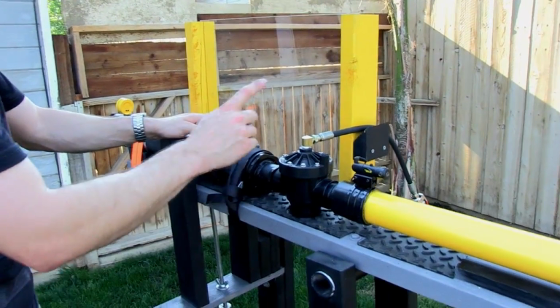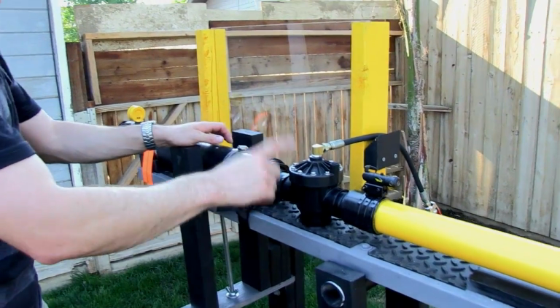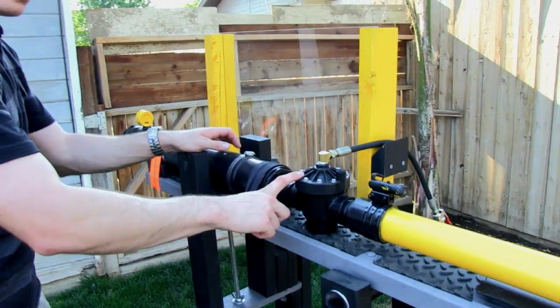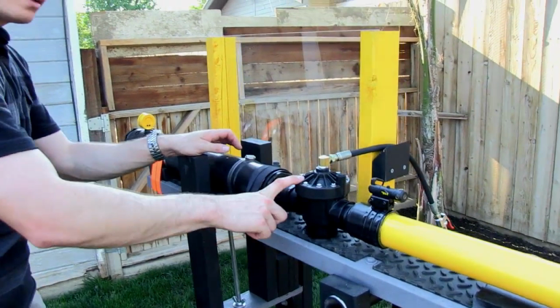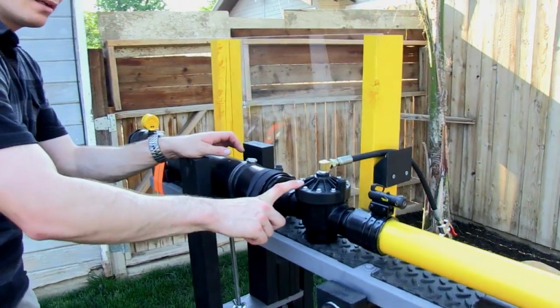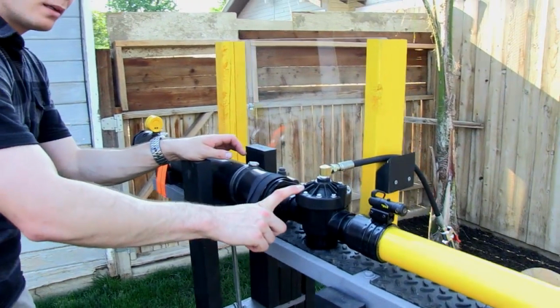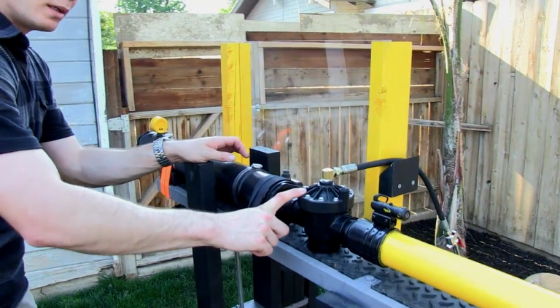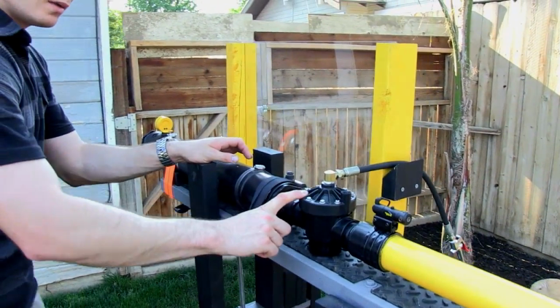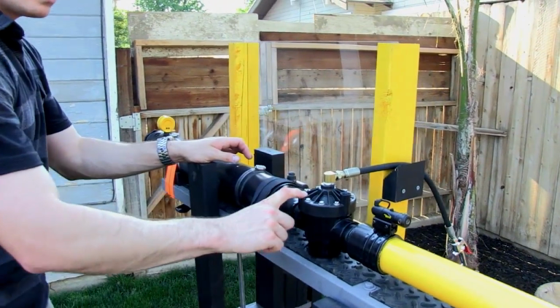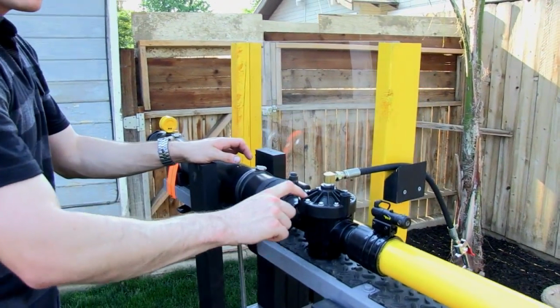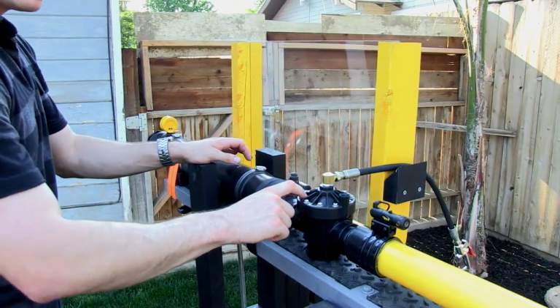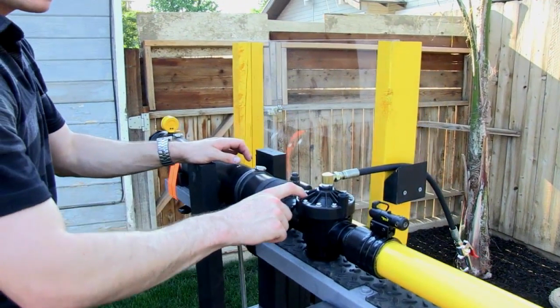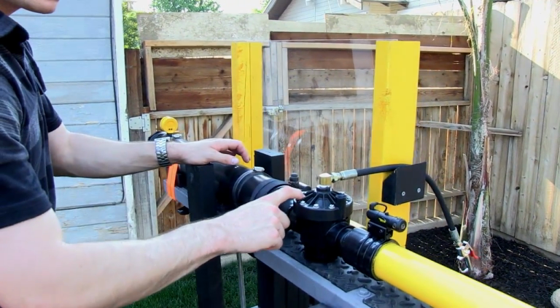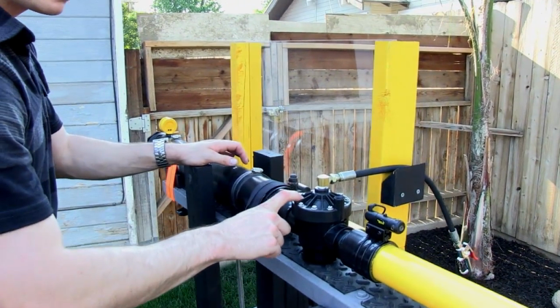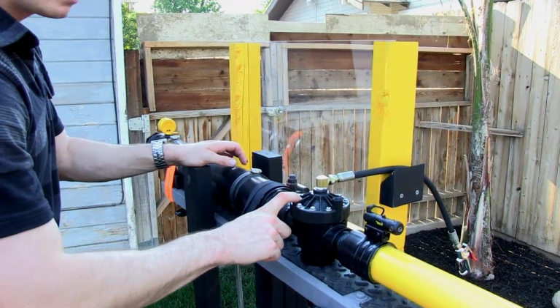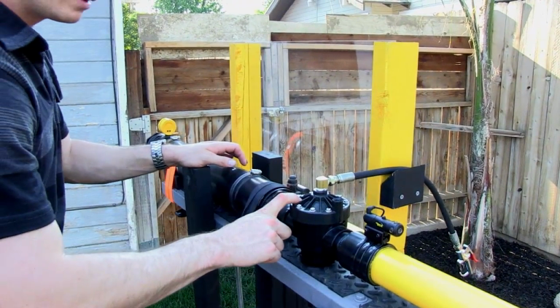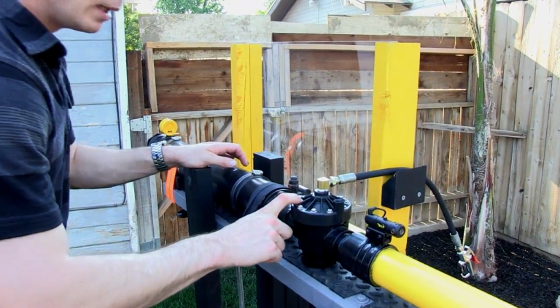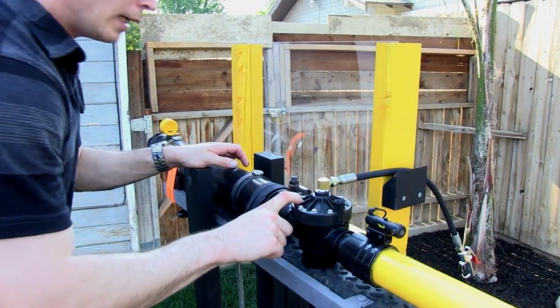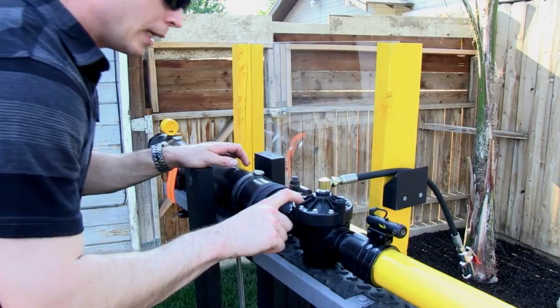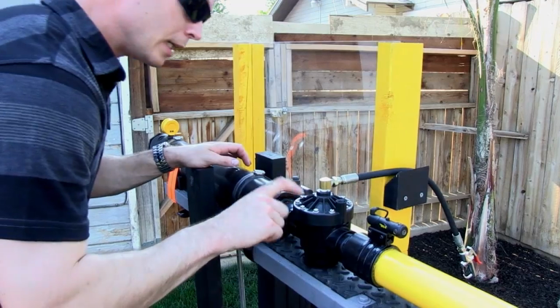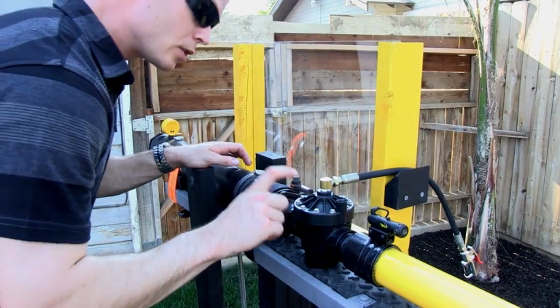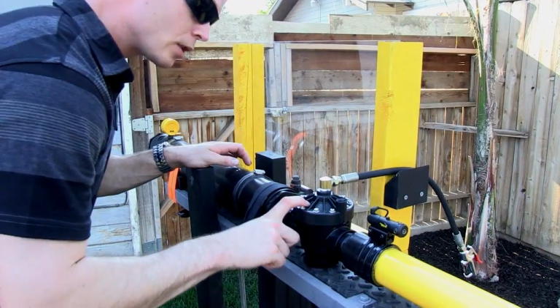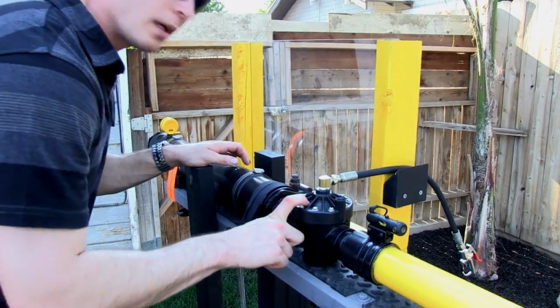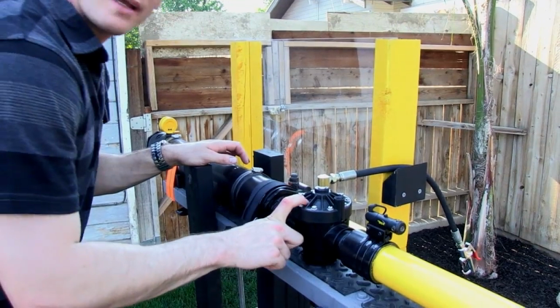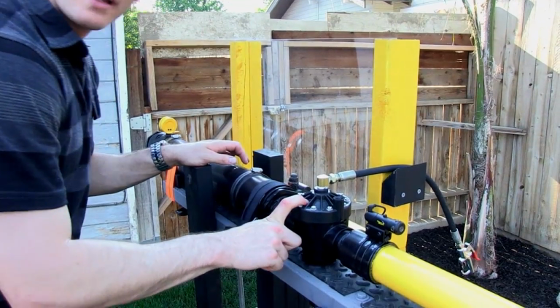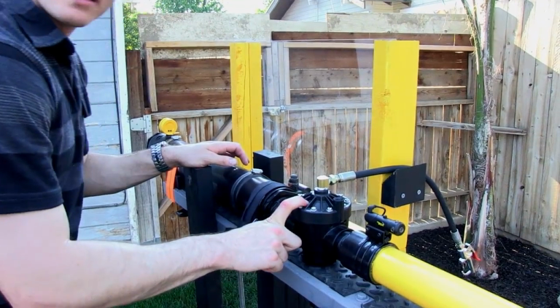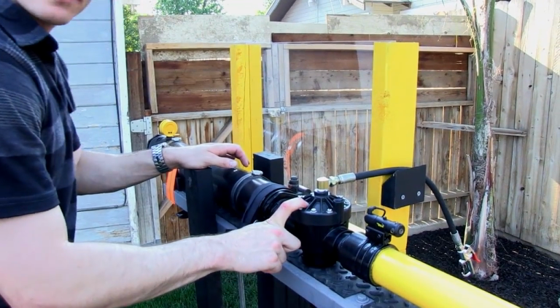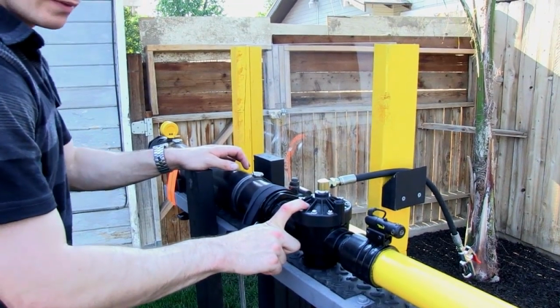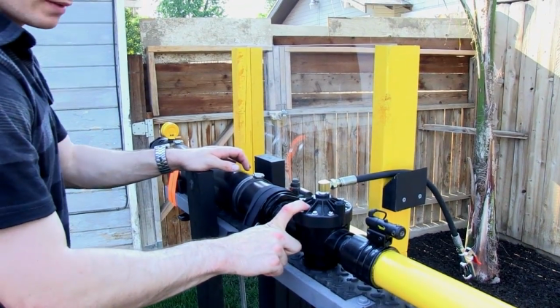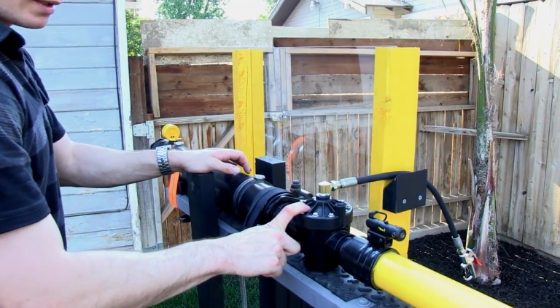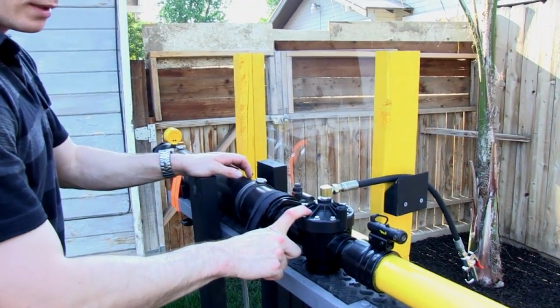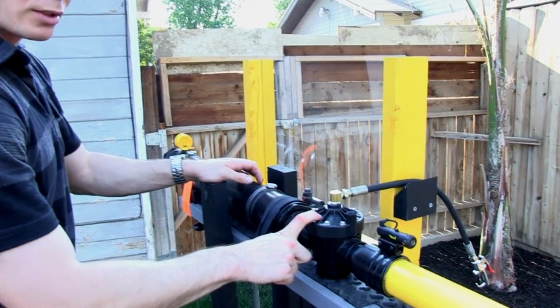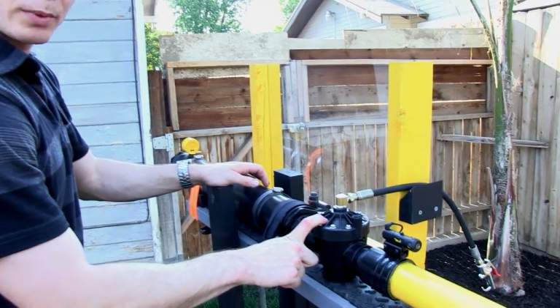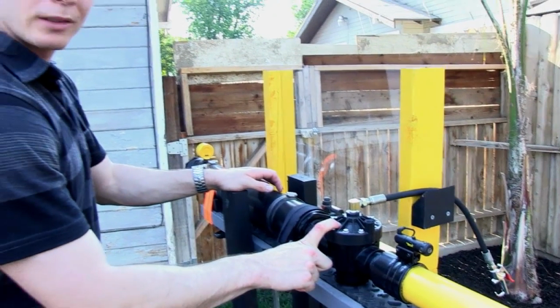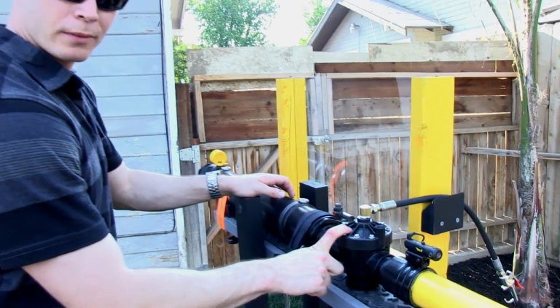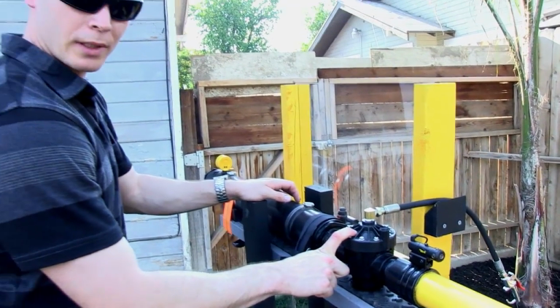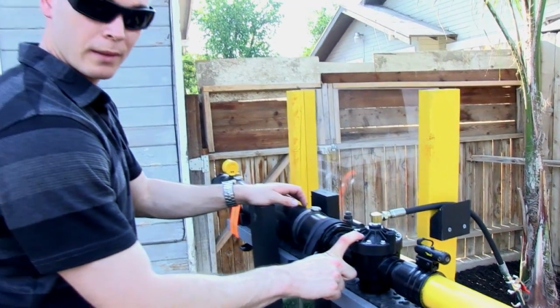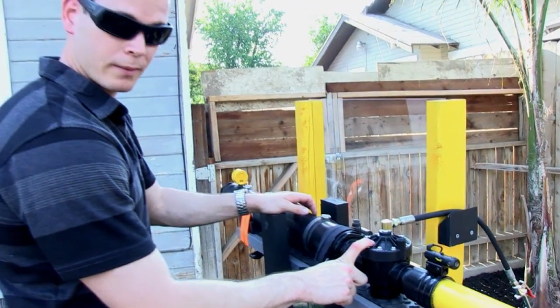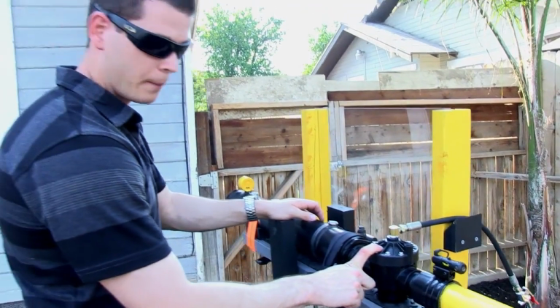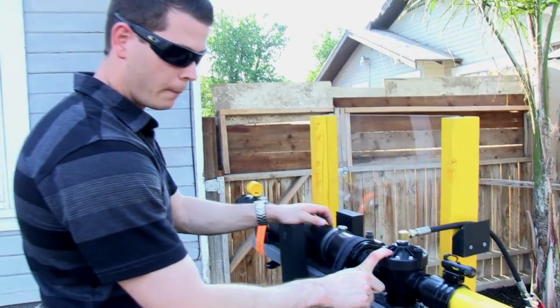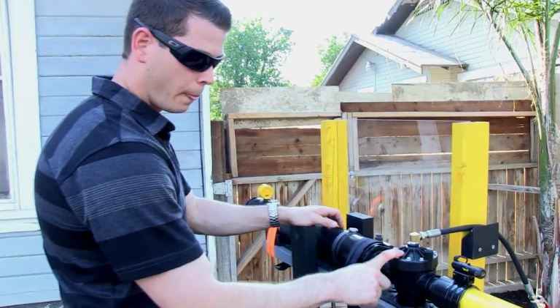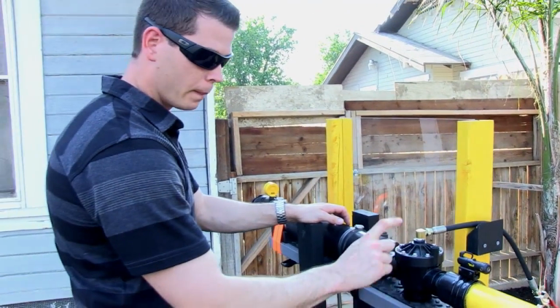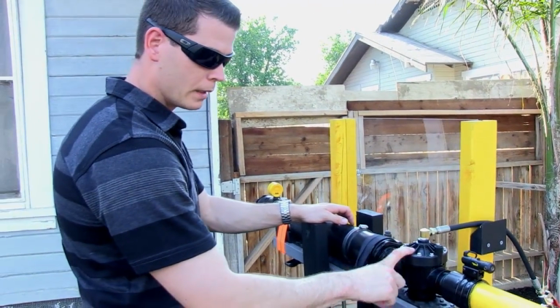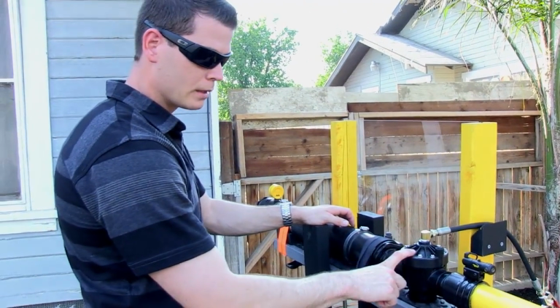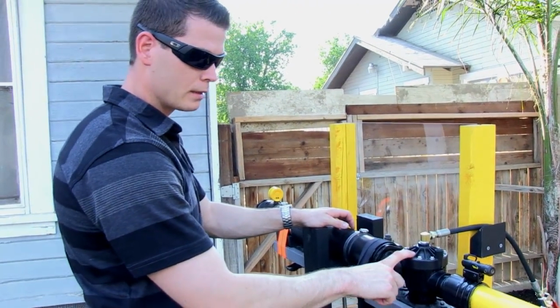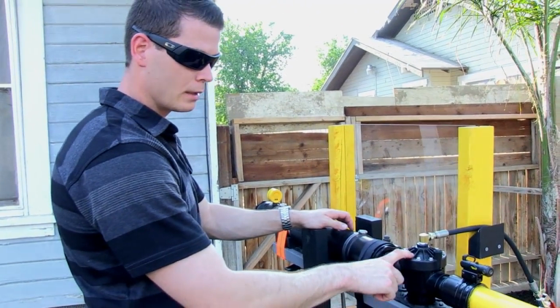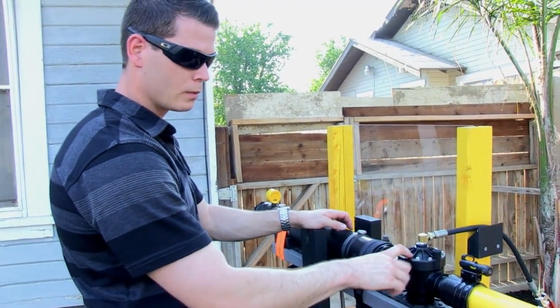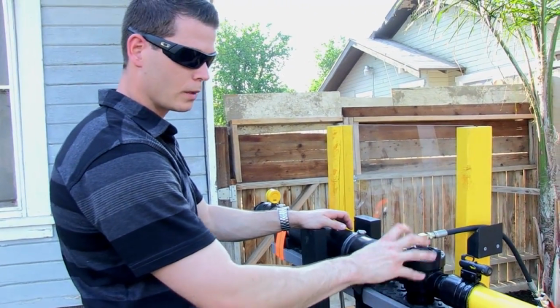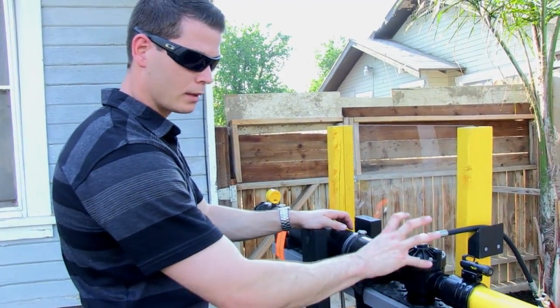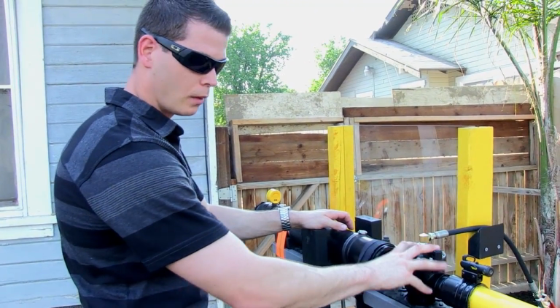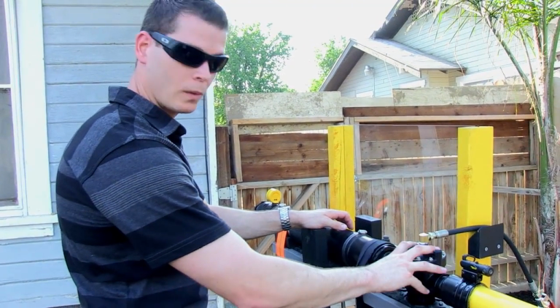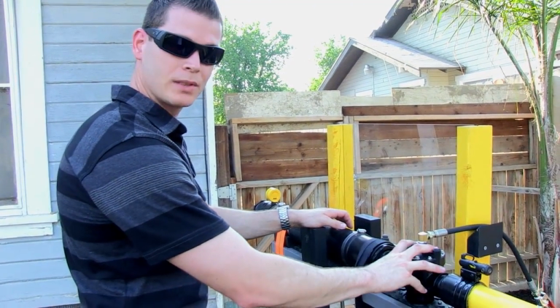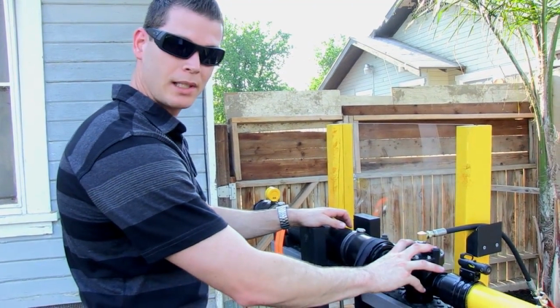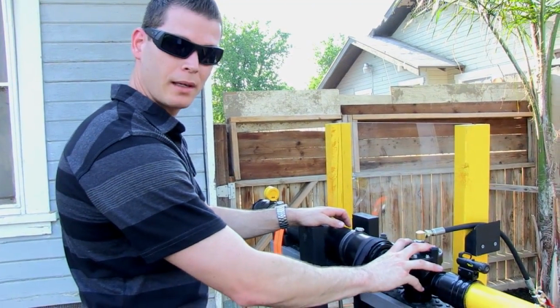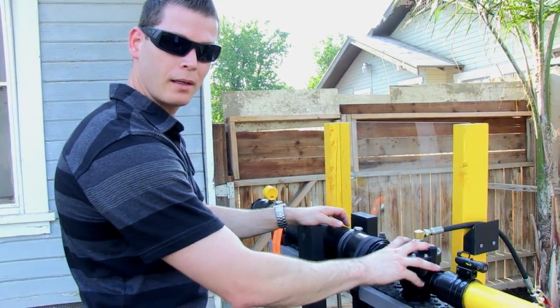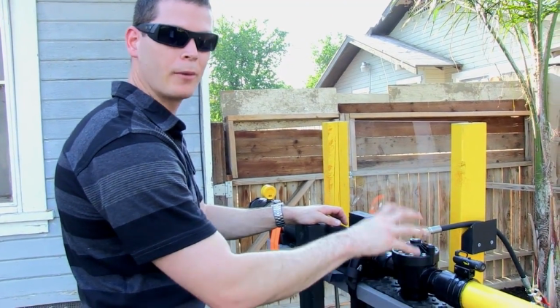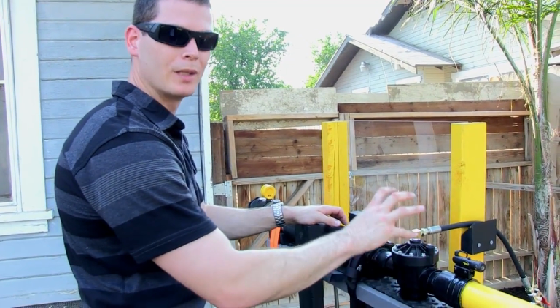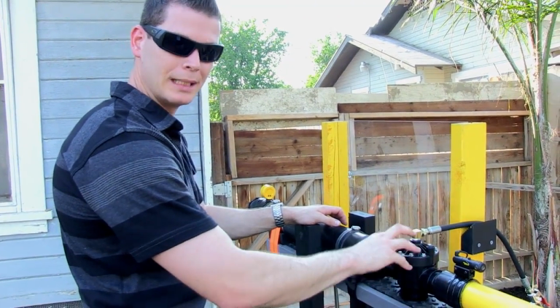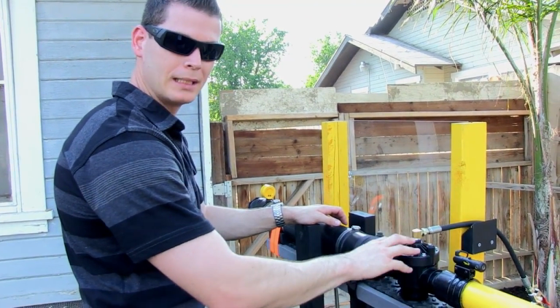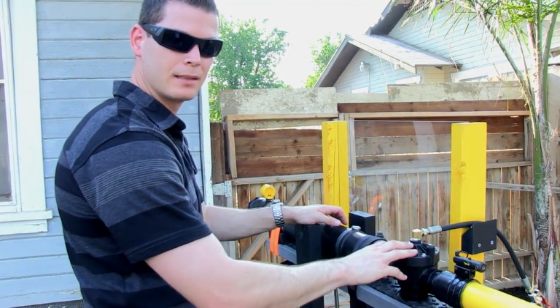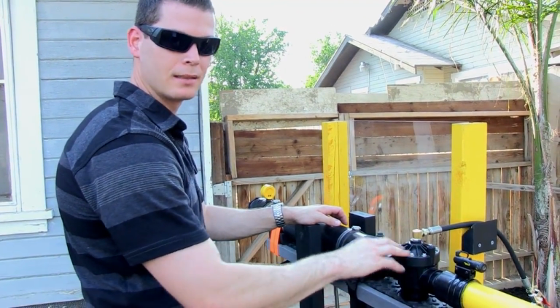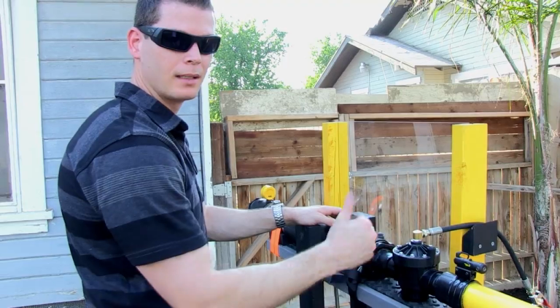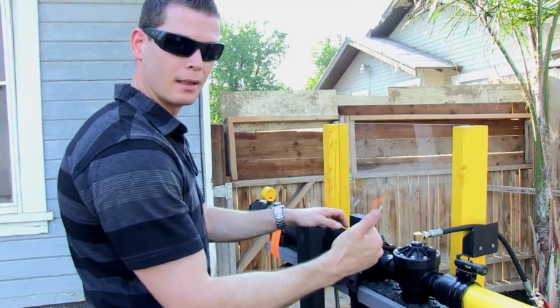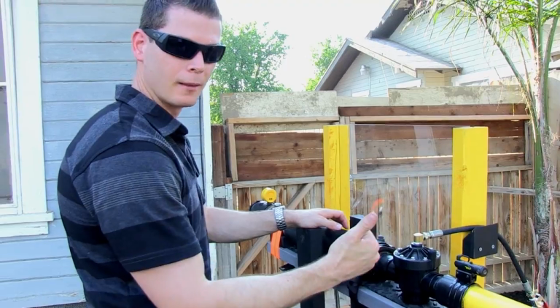Here we have a Hunter inch-and-a-half sprinkler valve. This is what holds the air and releases the air.